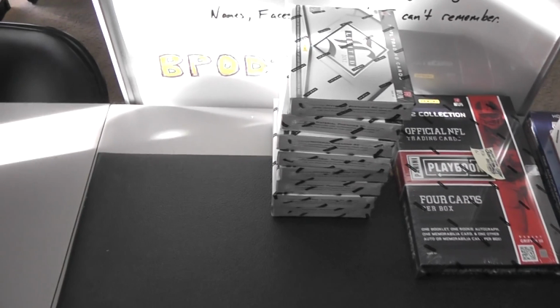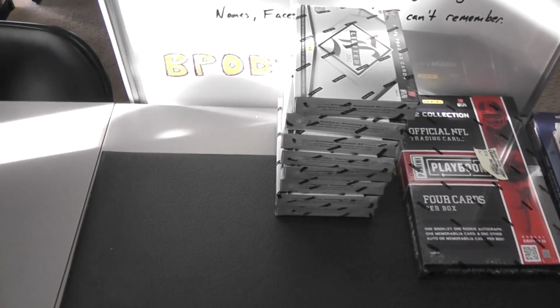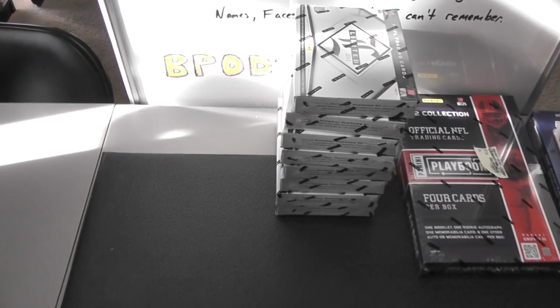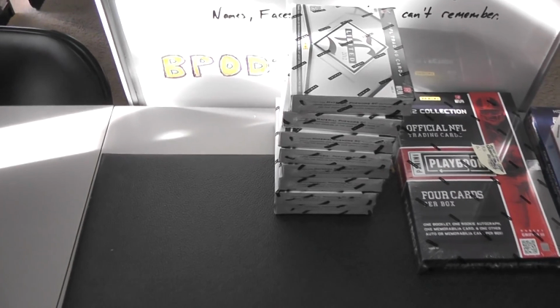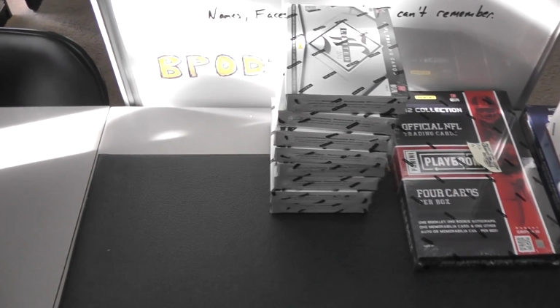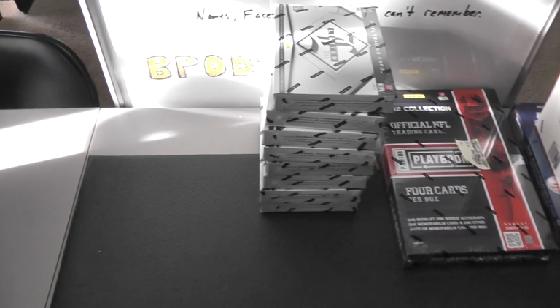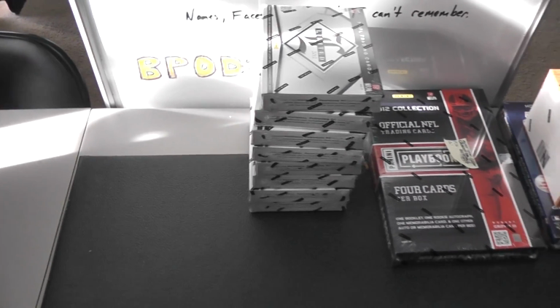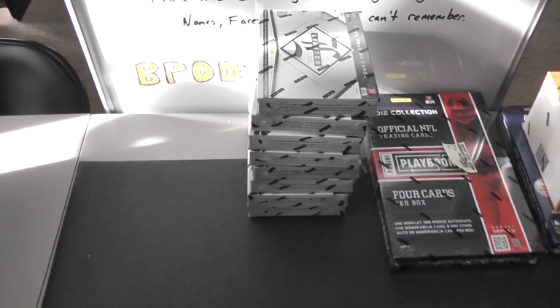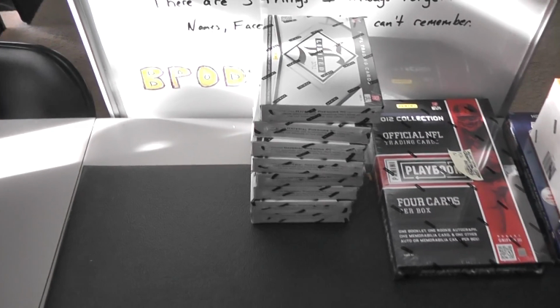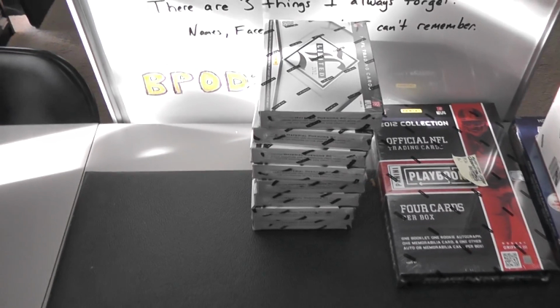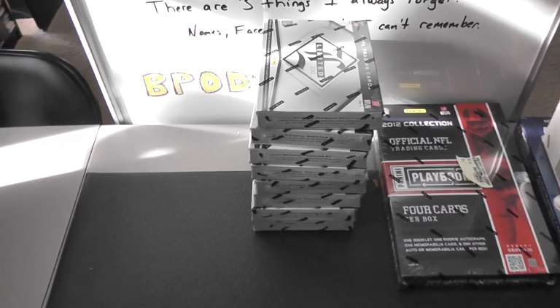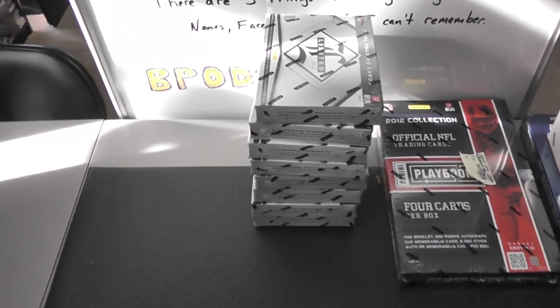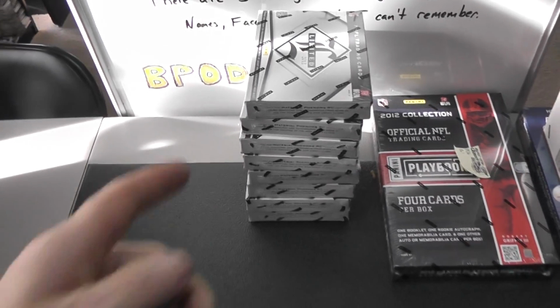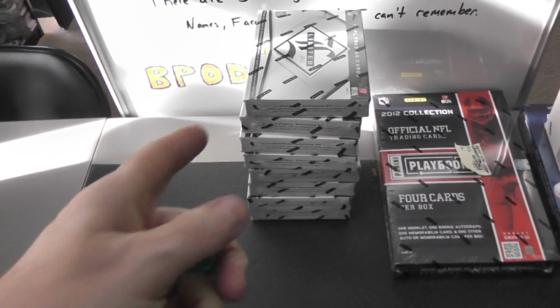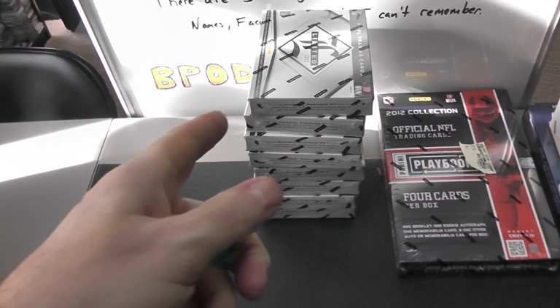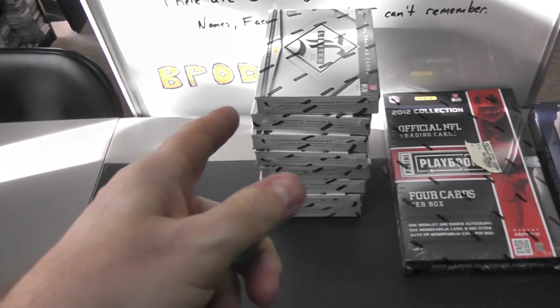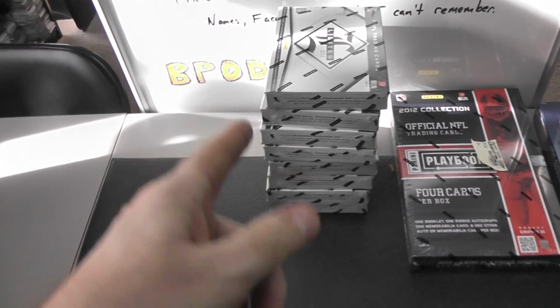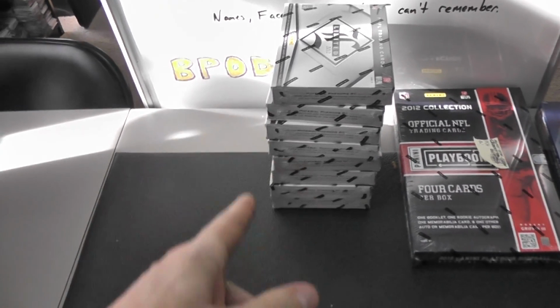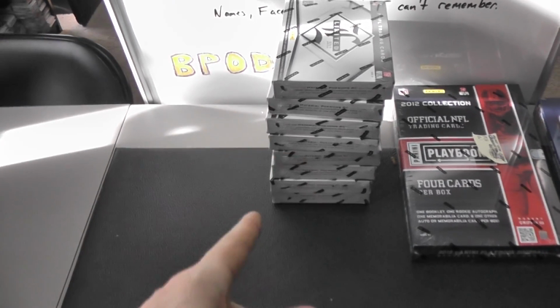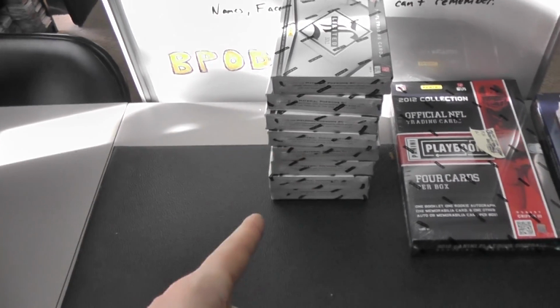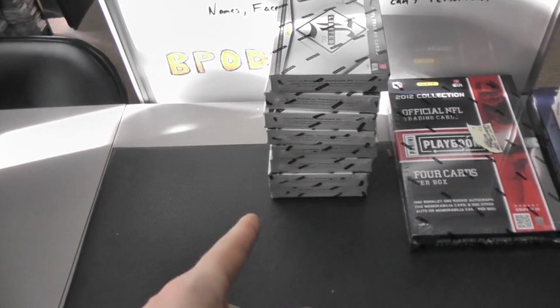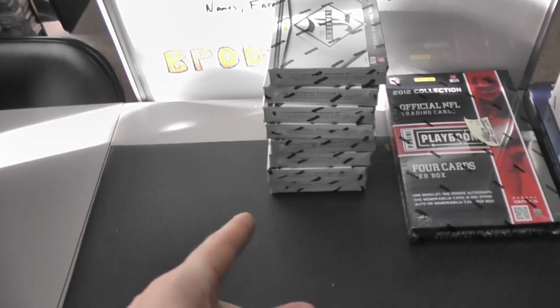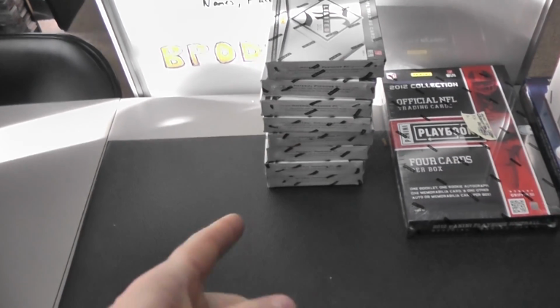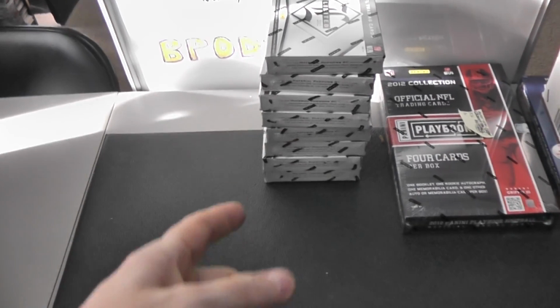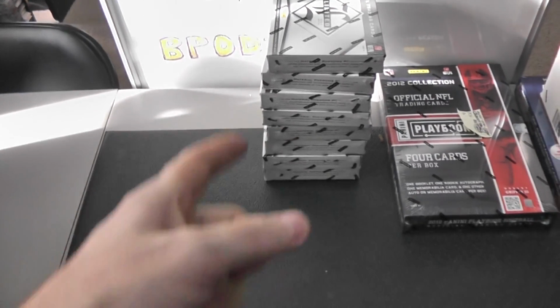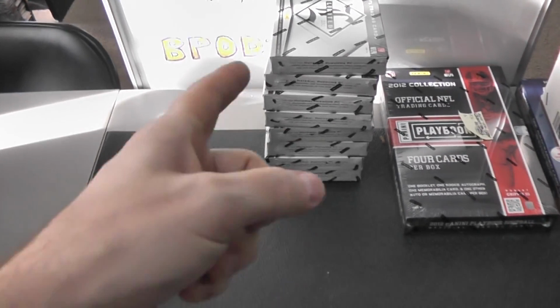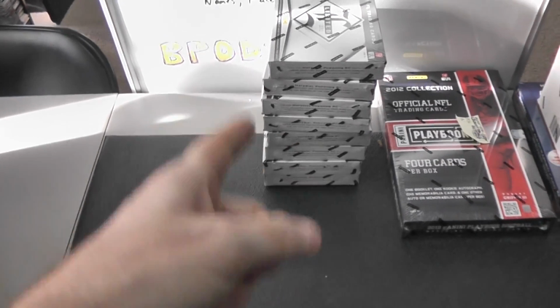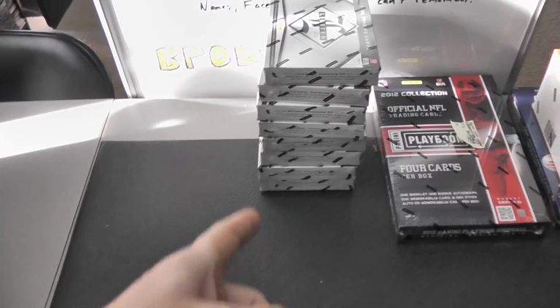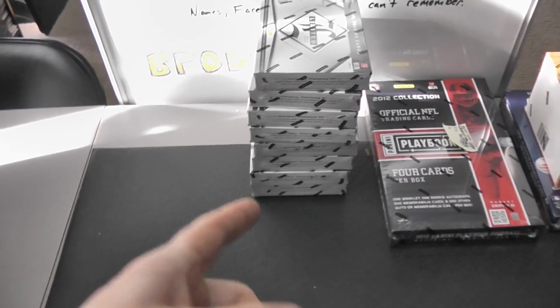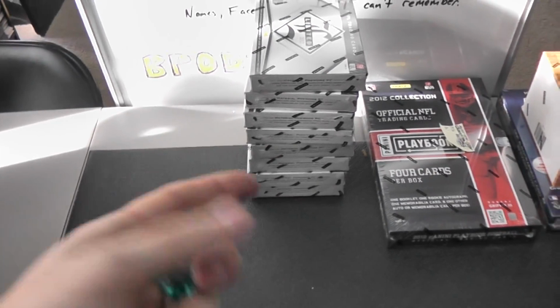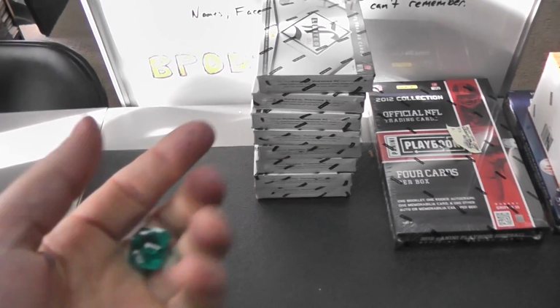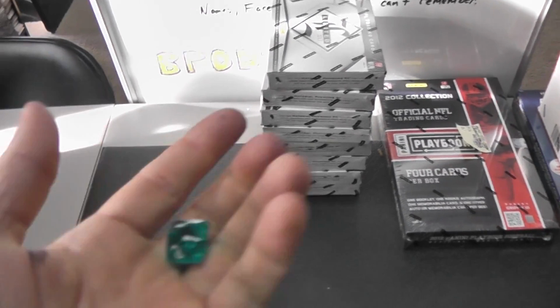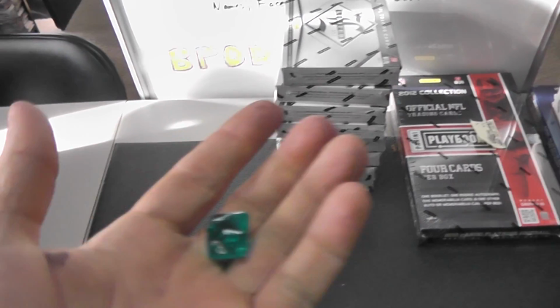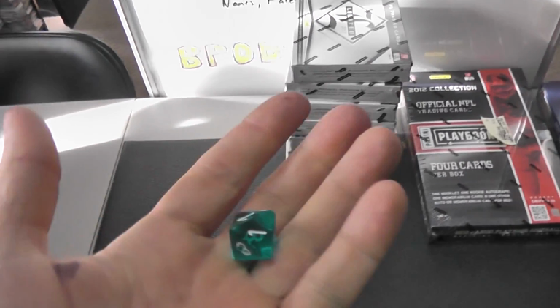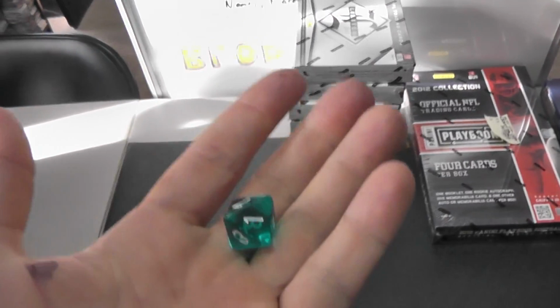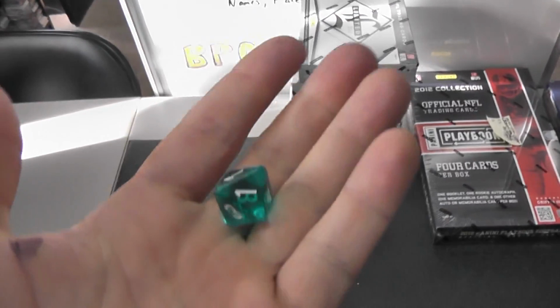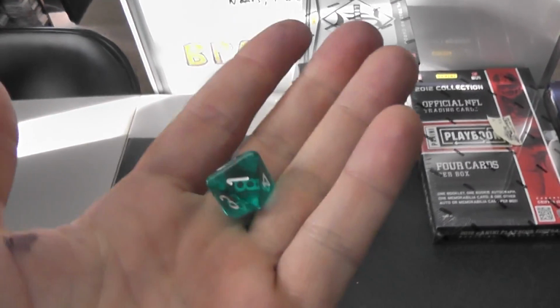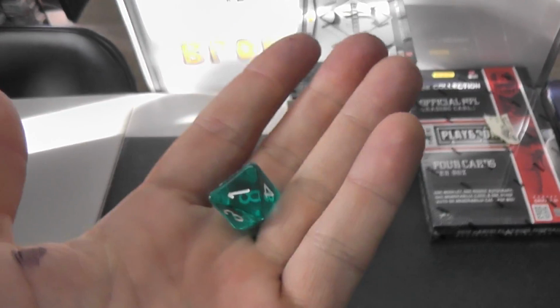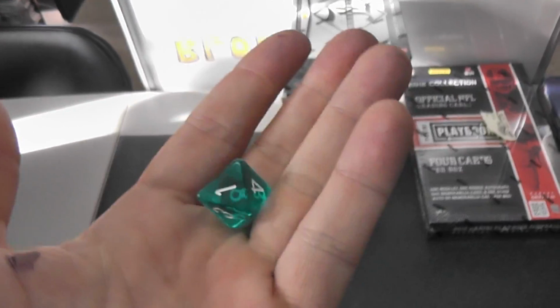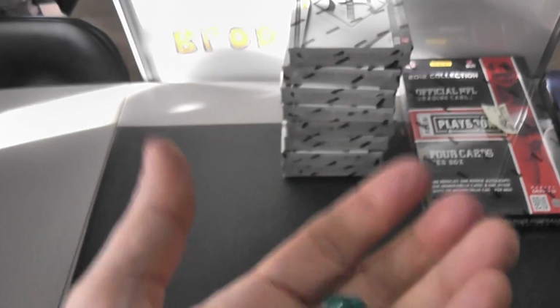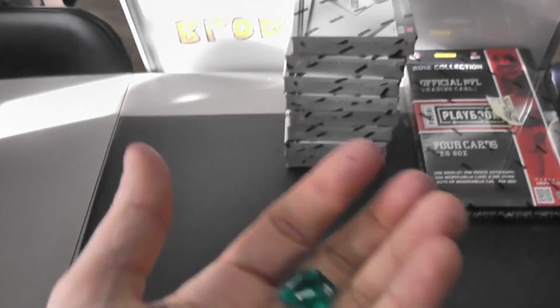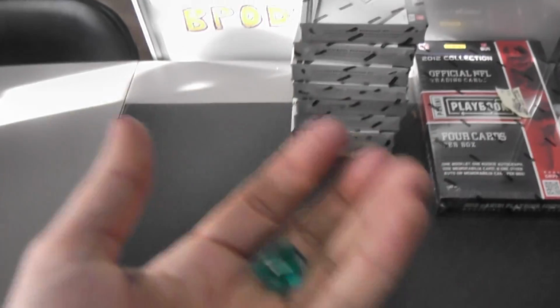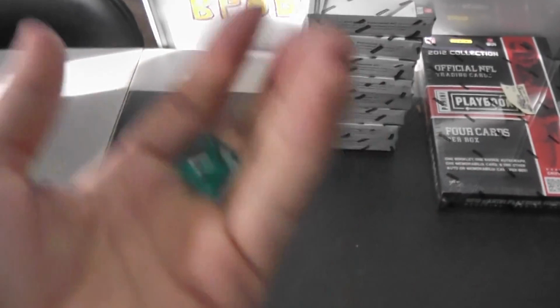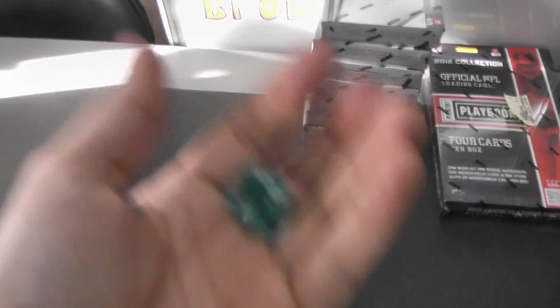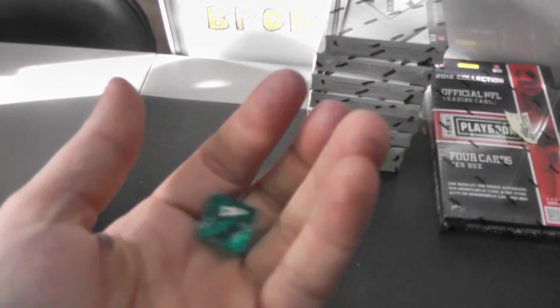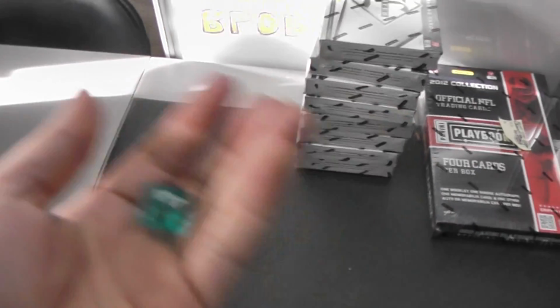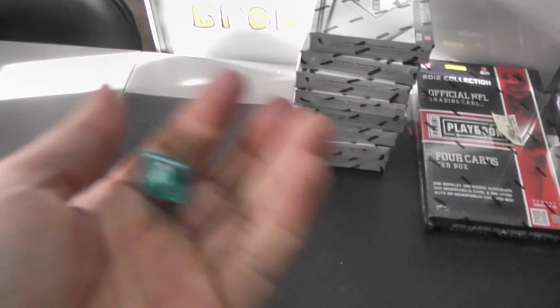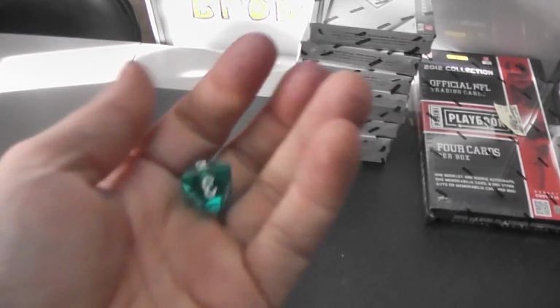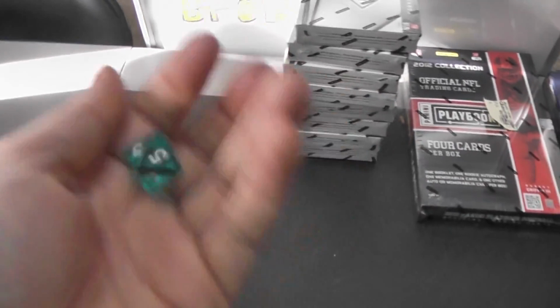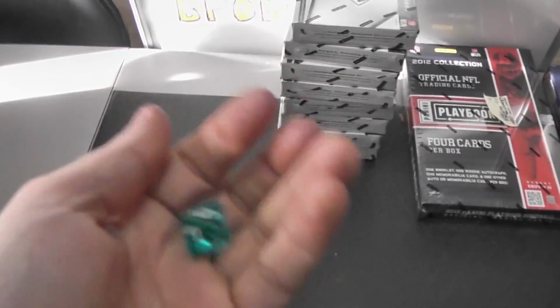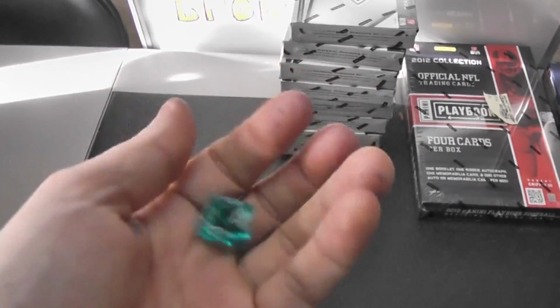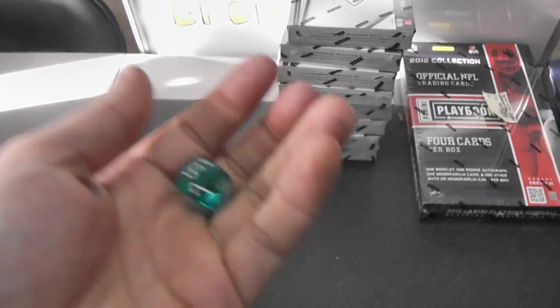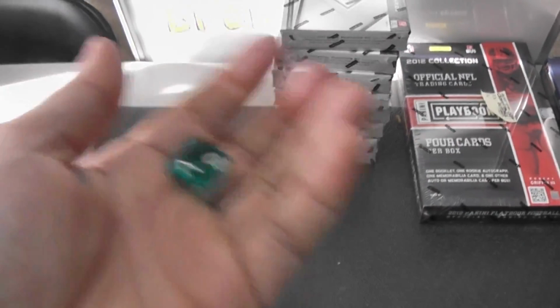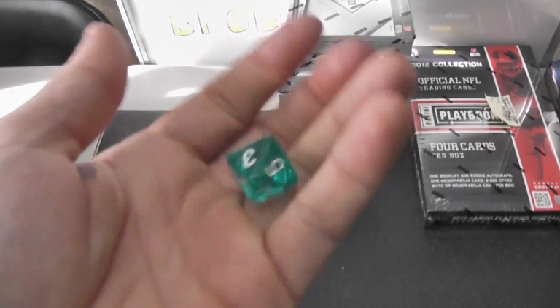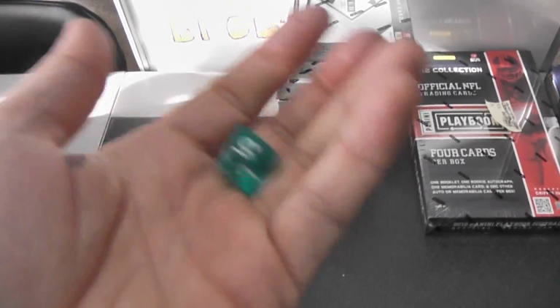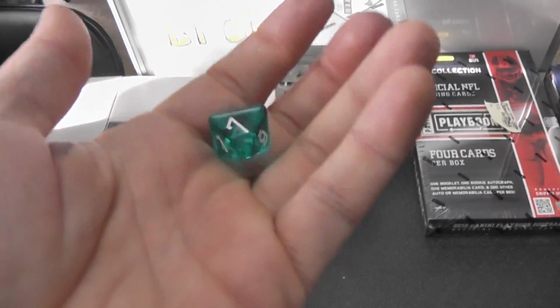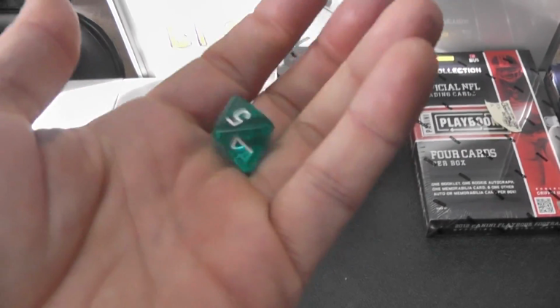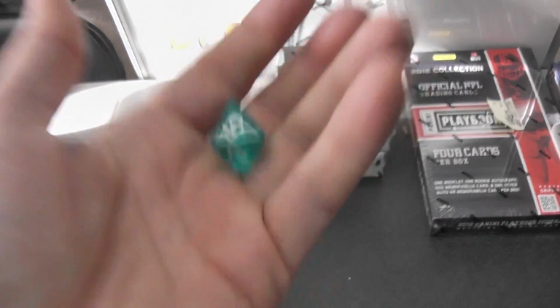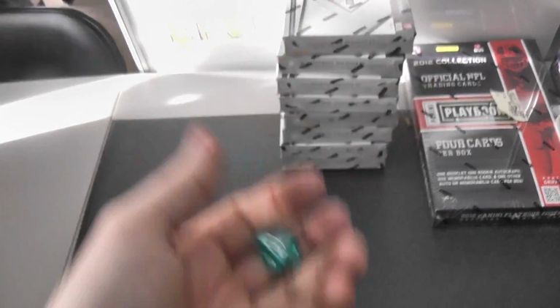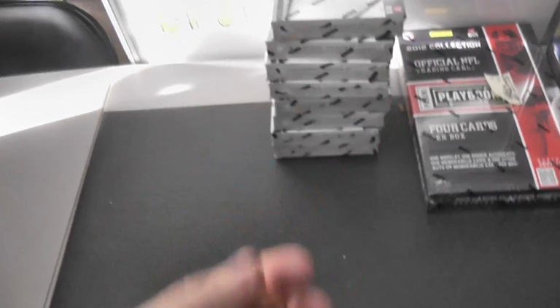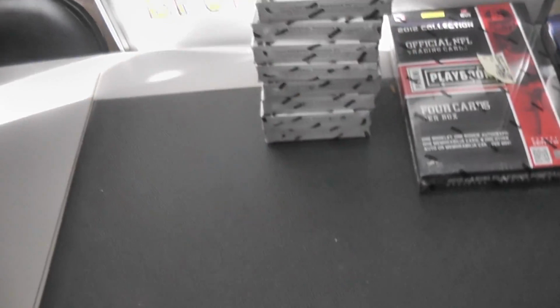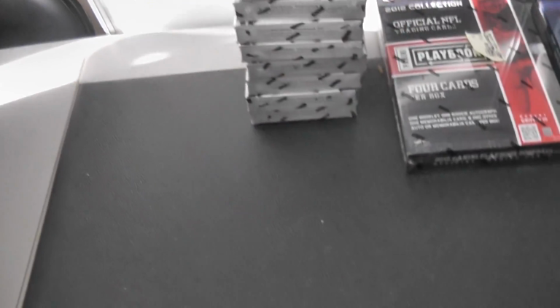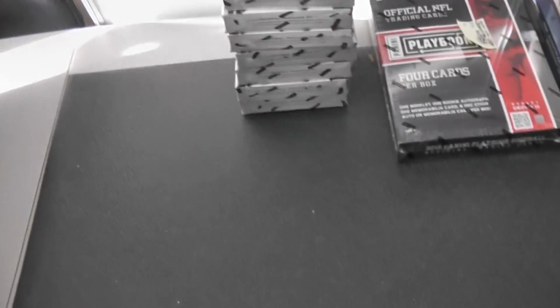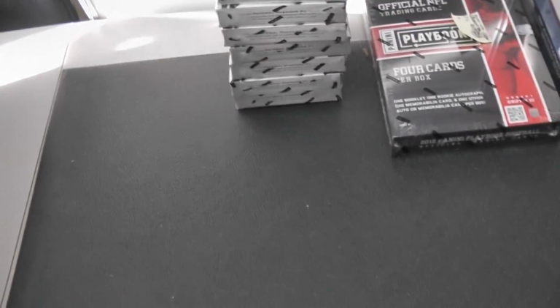All right, next up we got Nick gonna try a couple more of these. I have those eight left from the case. Gonna roll it twice. Here we go.